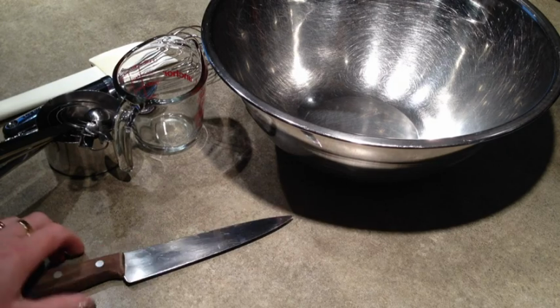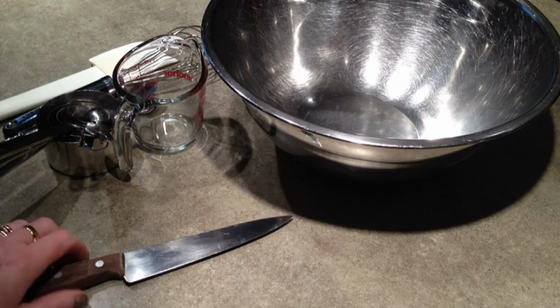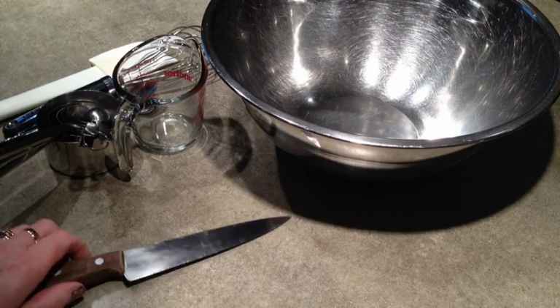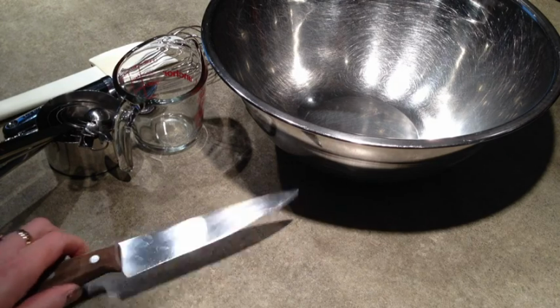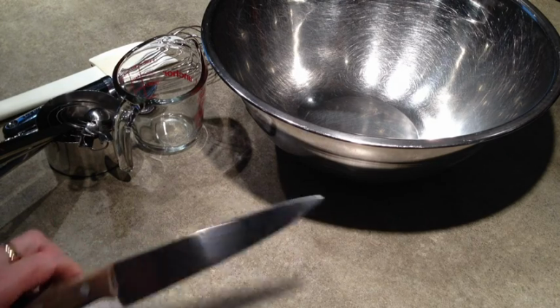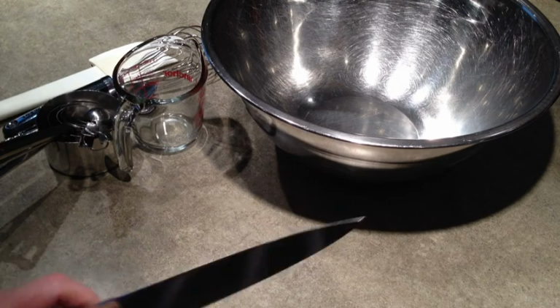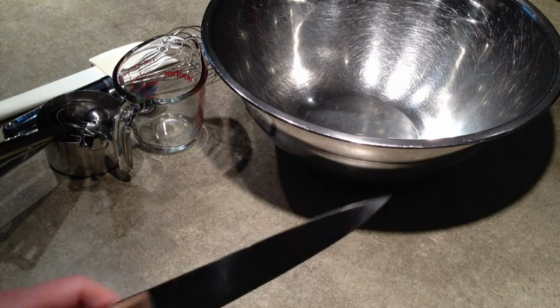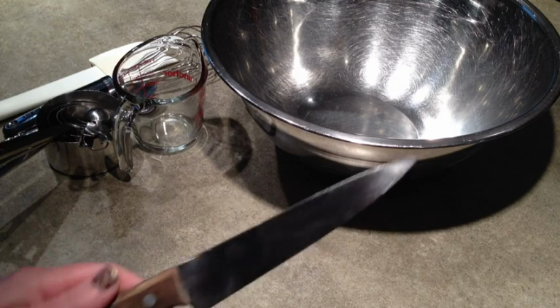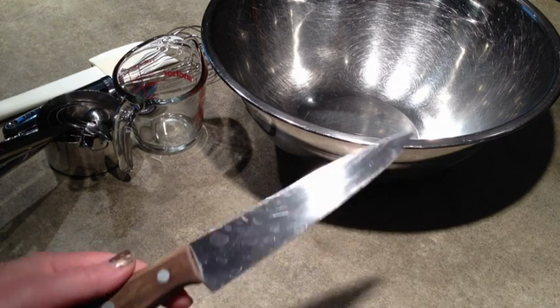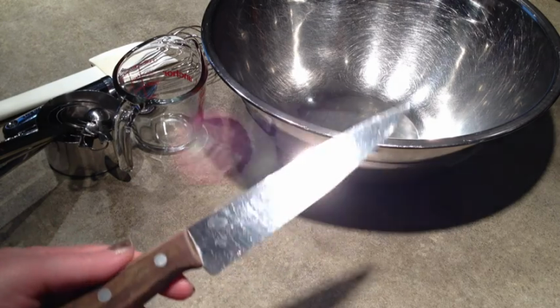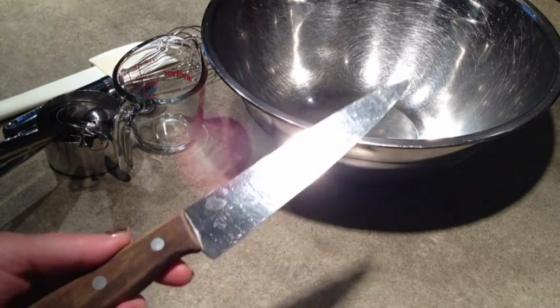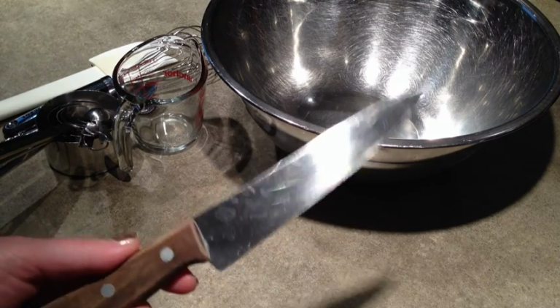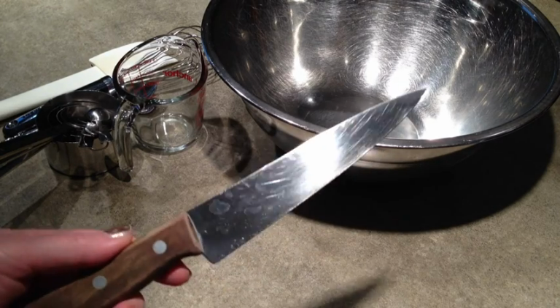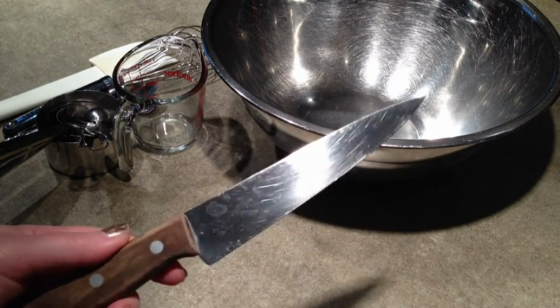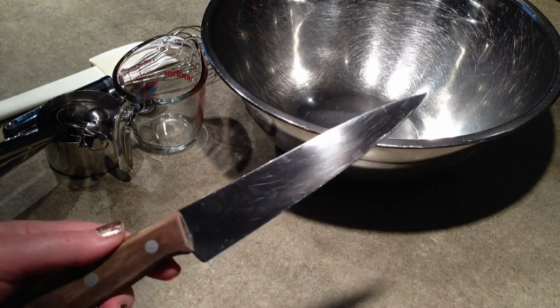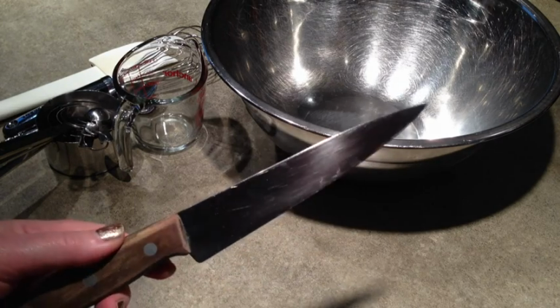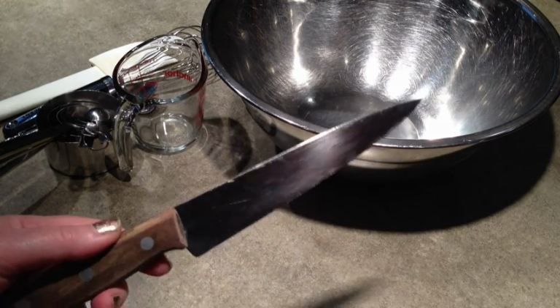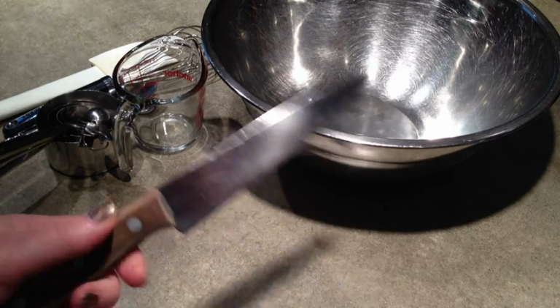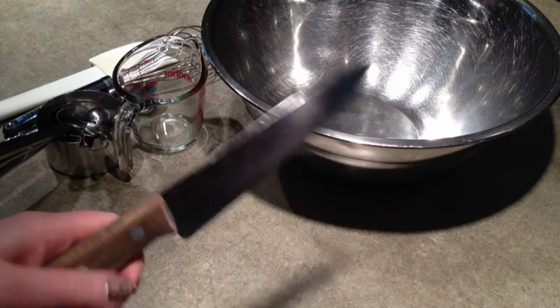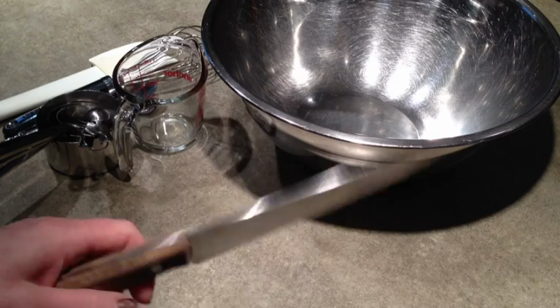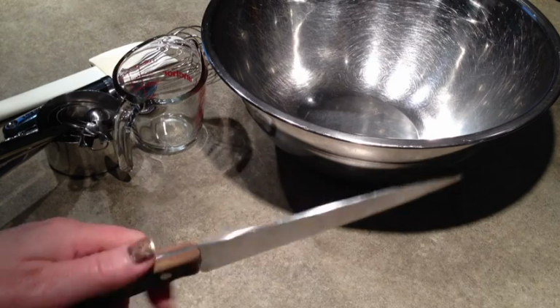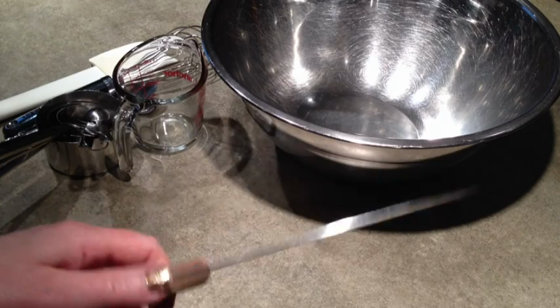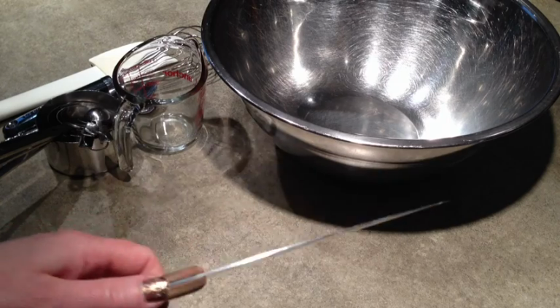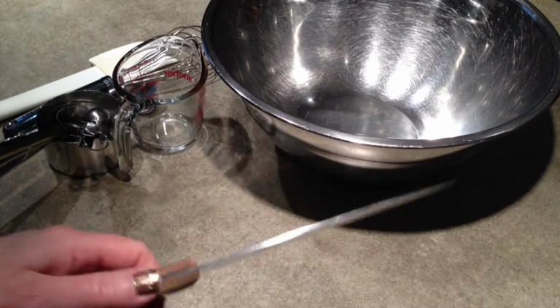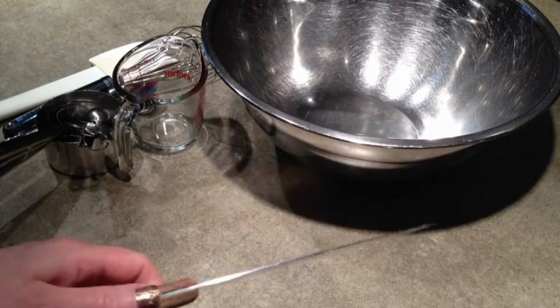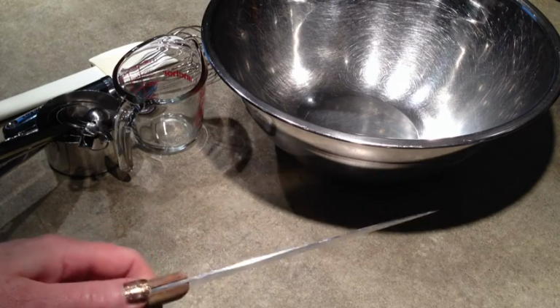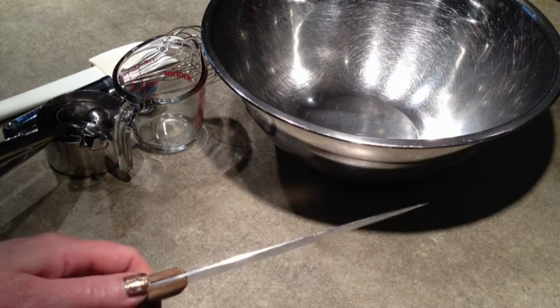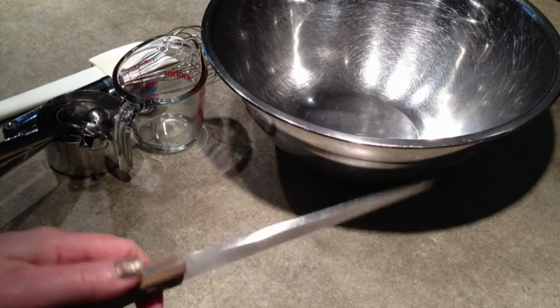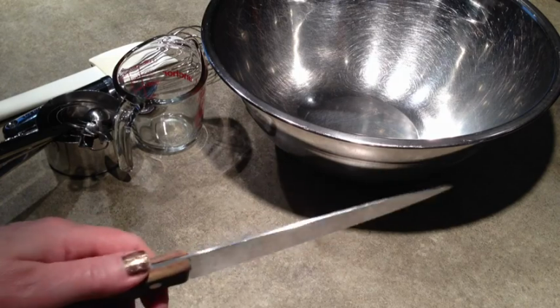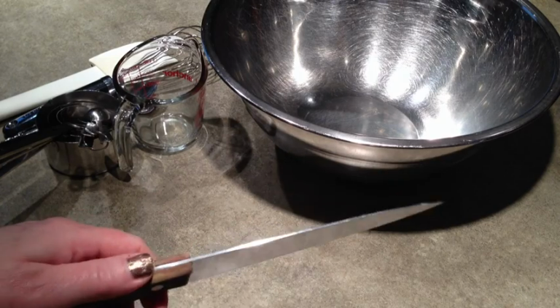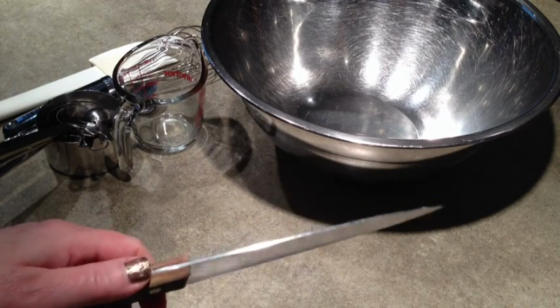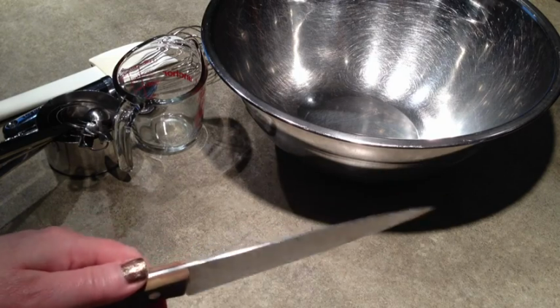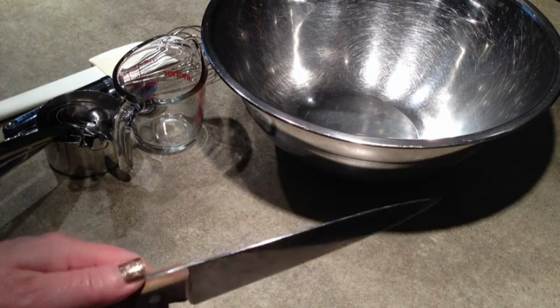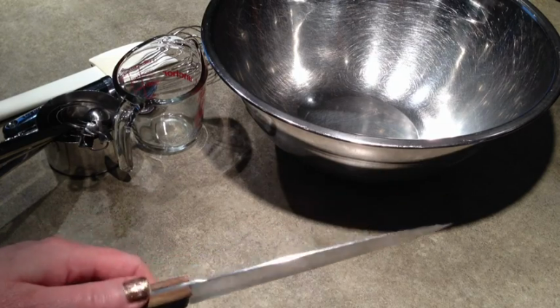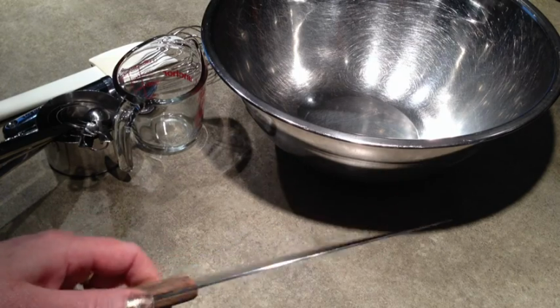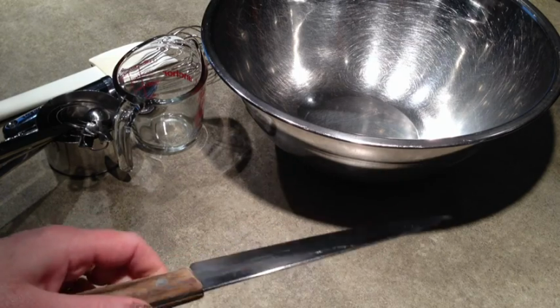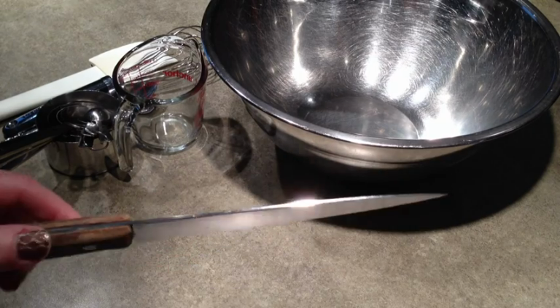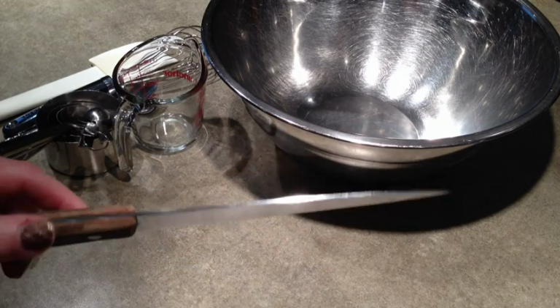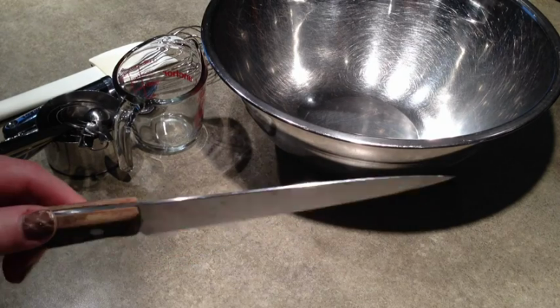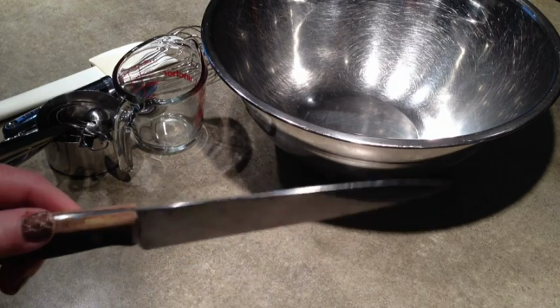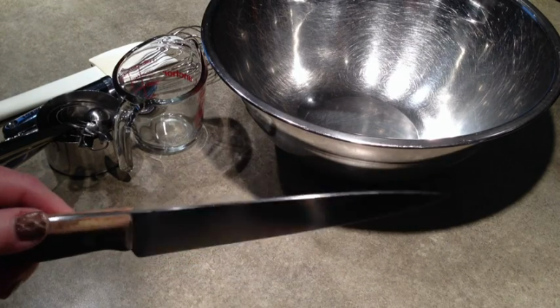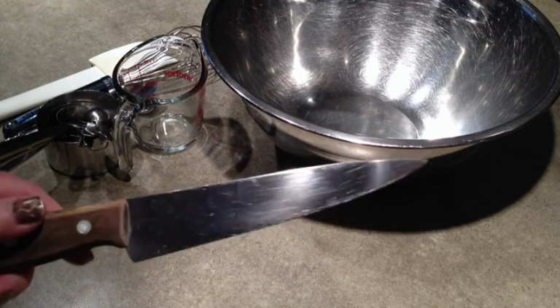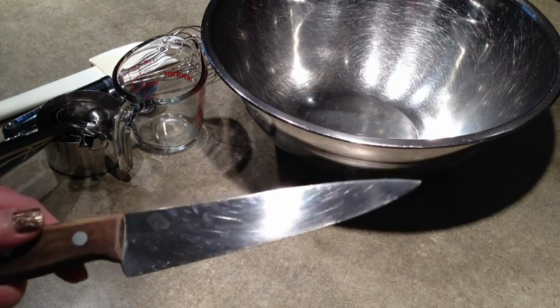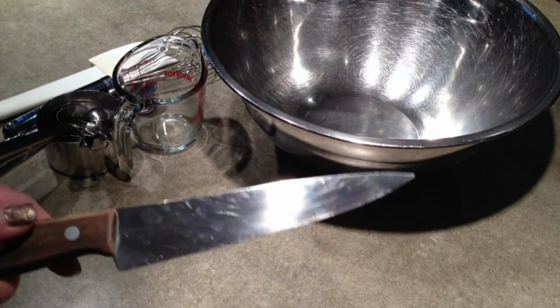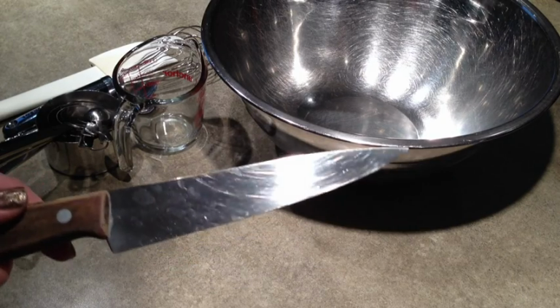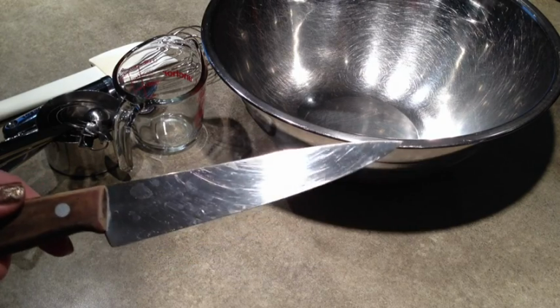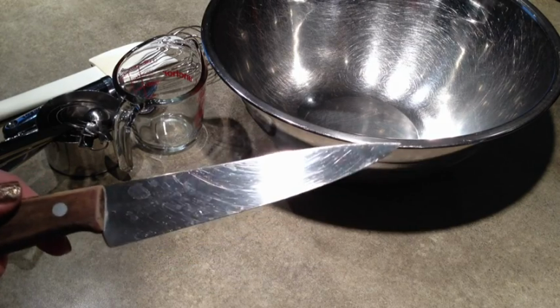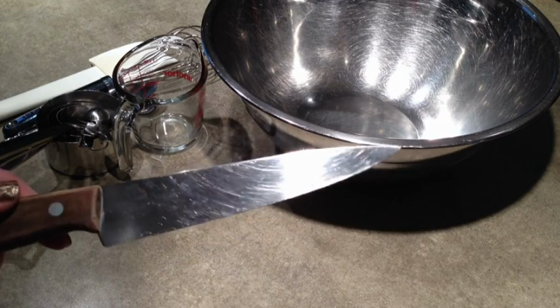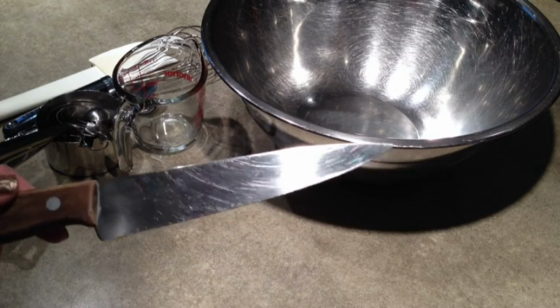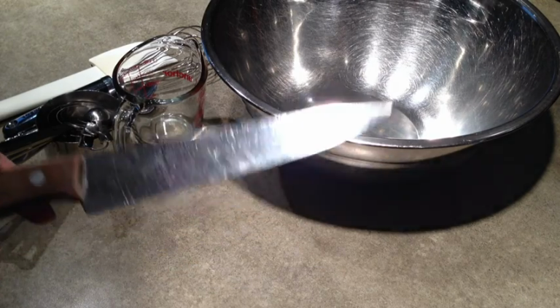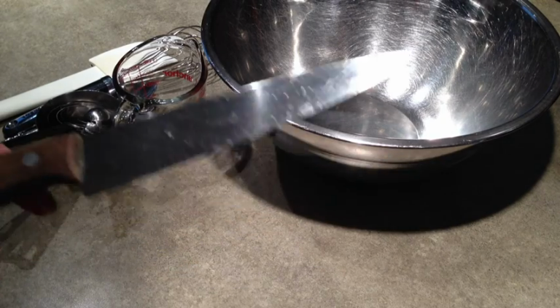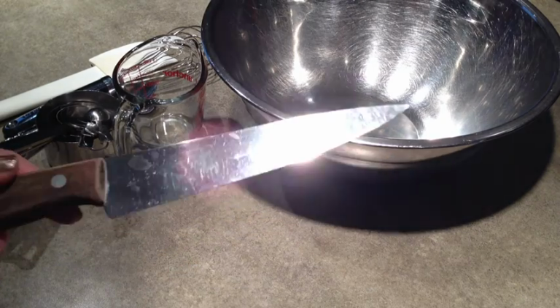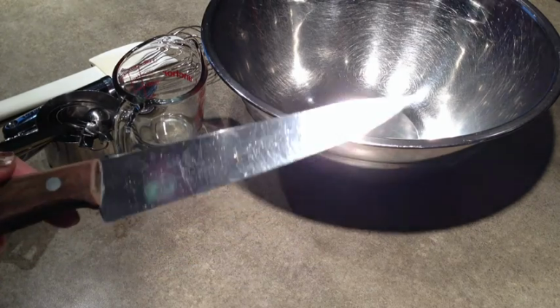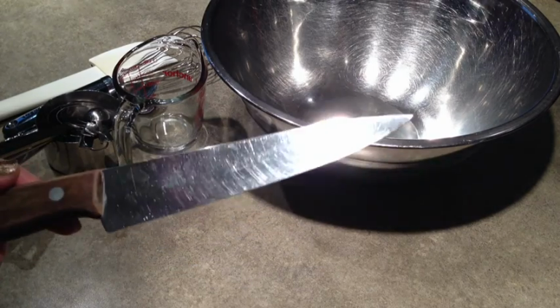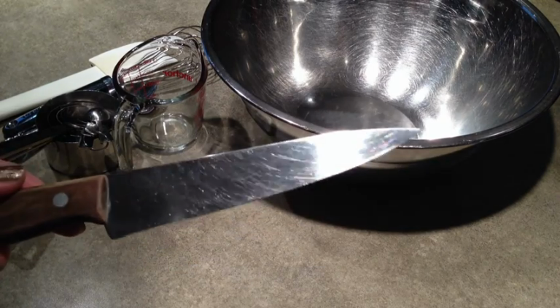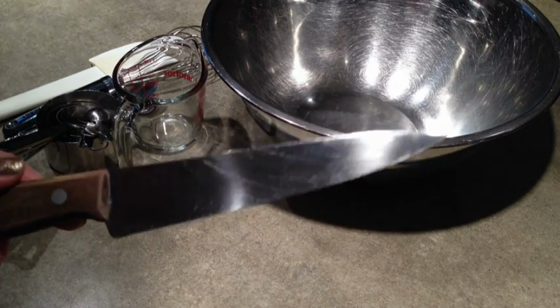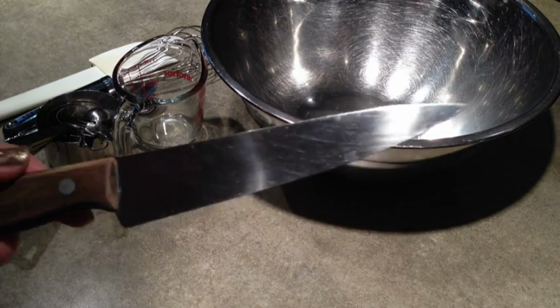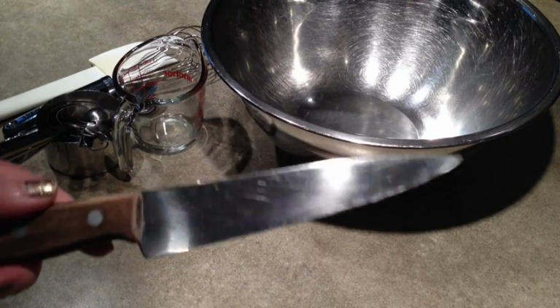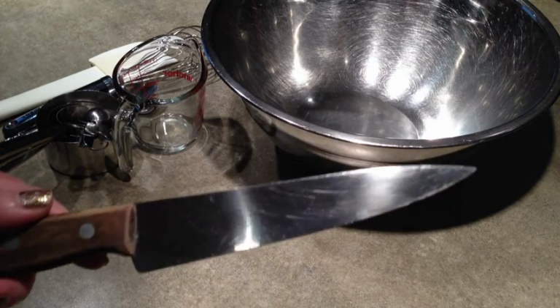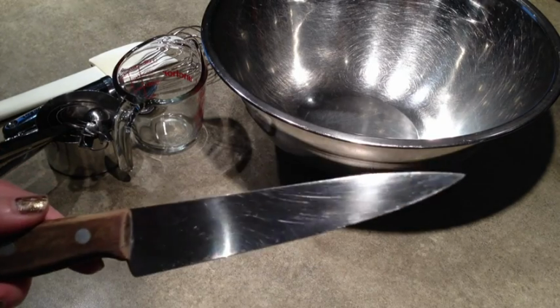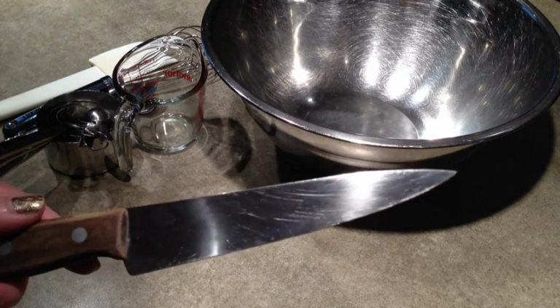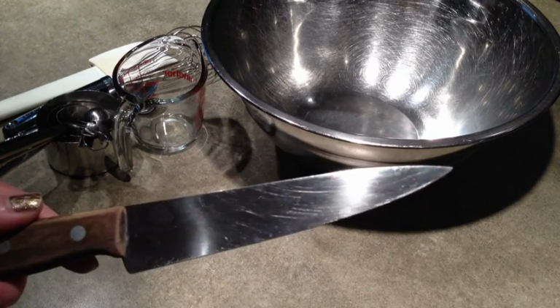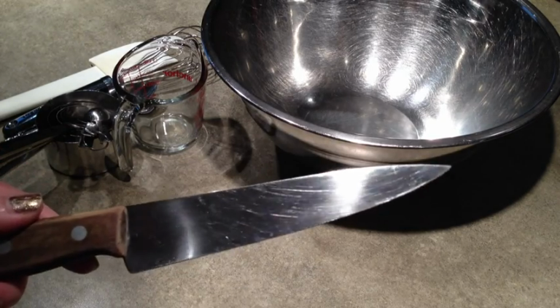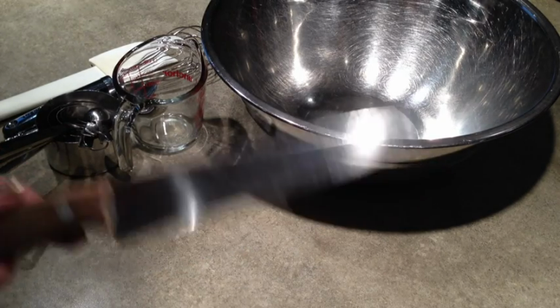My number one tool is a good chef's knife. You want something that feels good in your hand — it makes the job so much easier — so learn how to use it and keep it sharp.